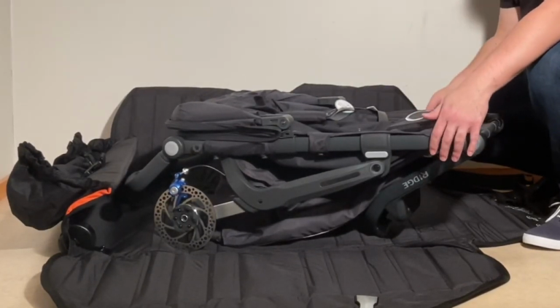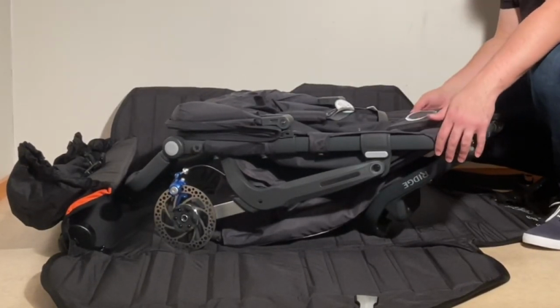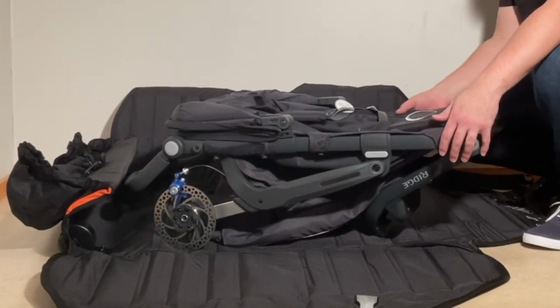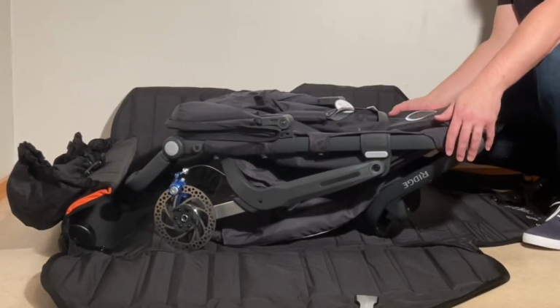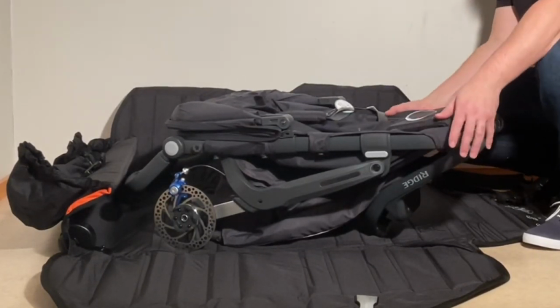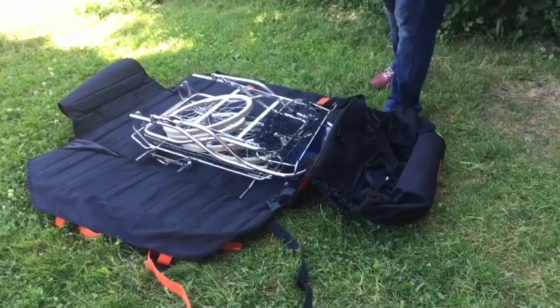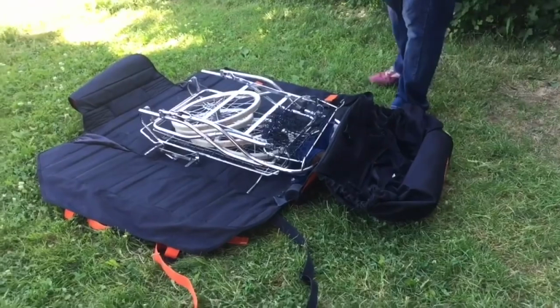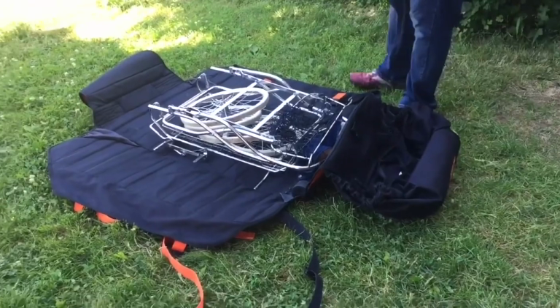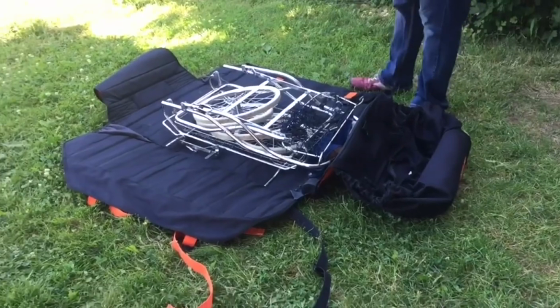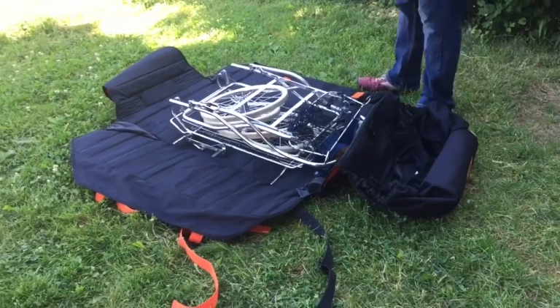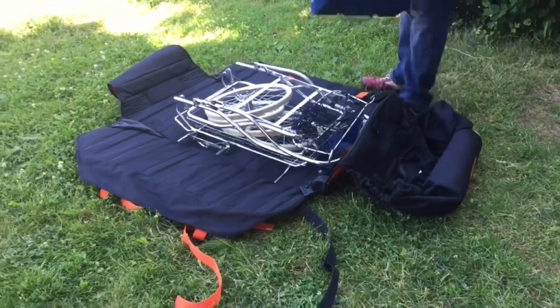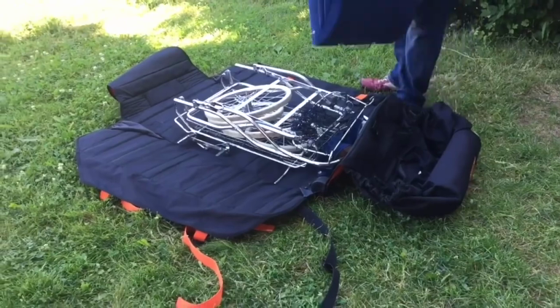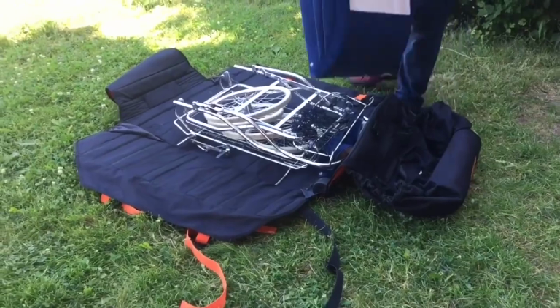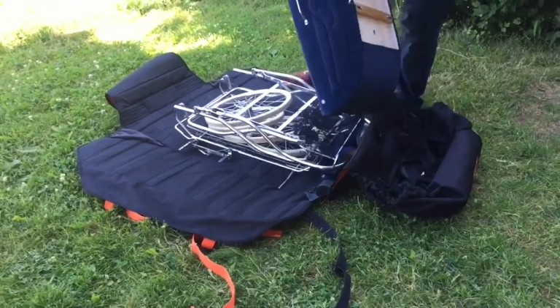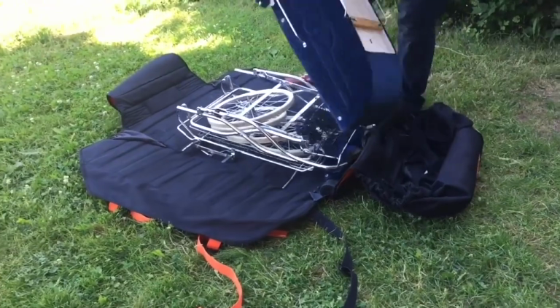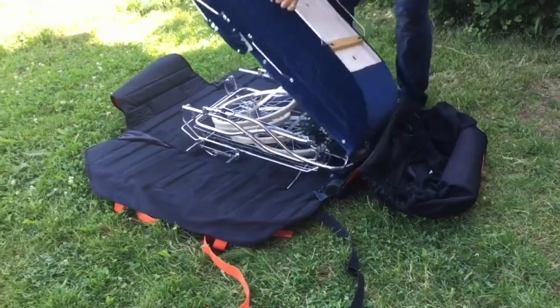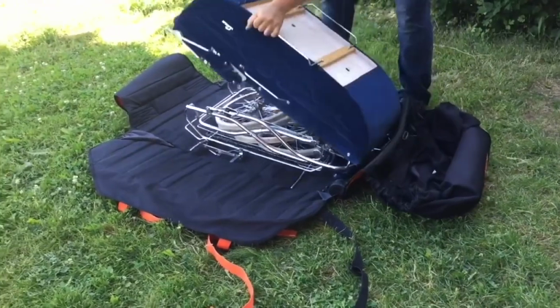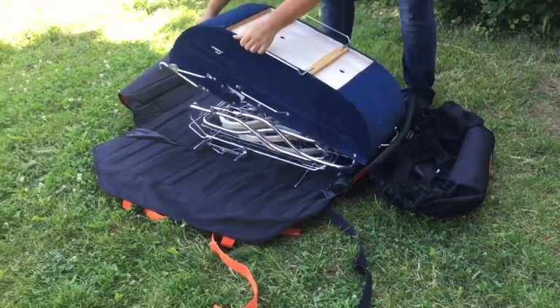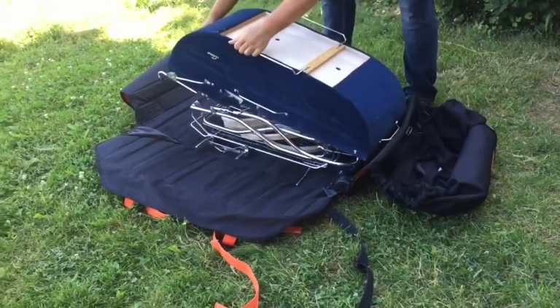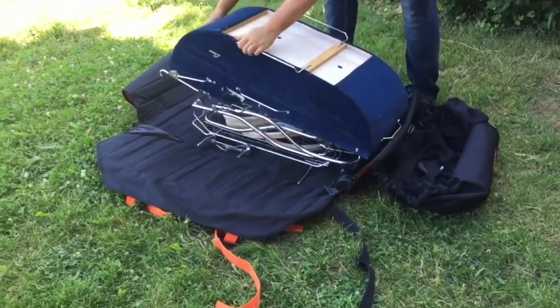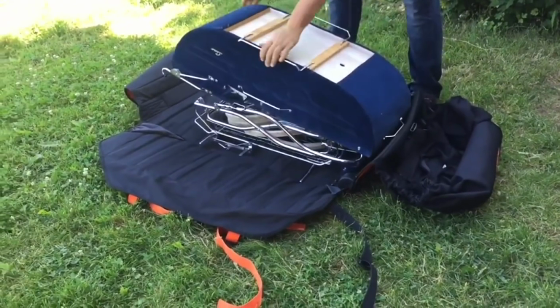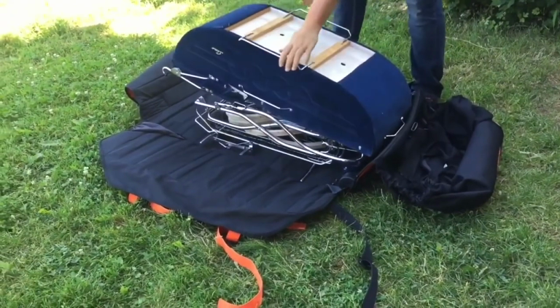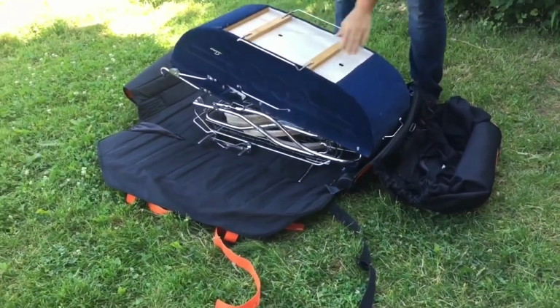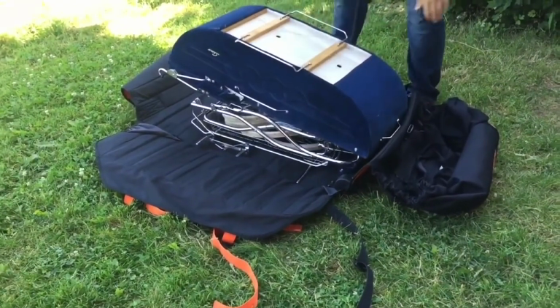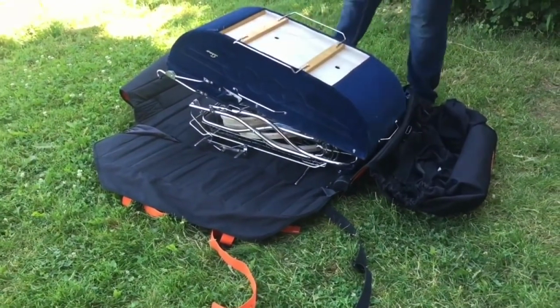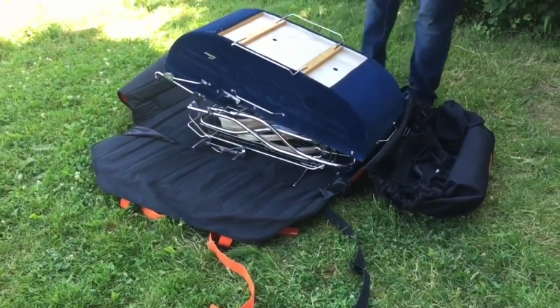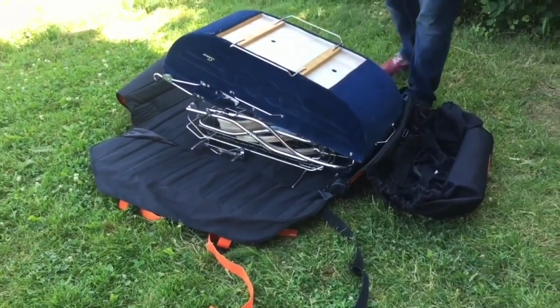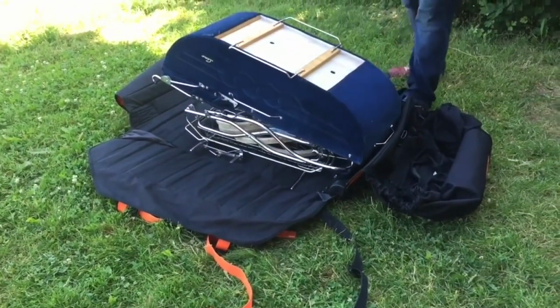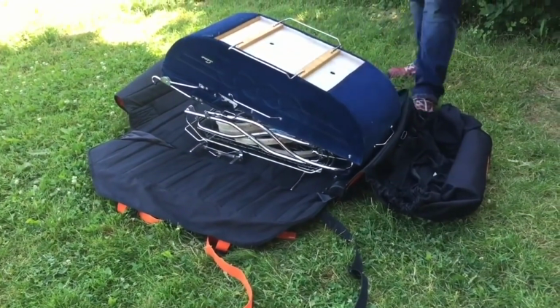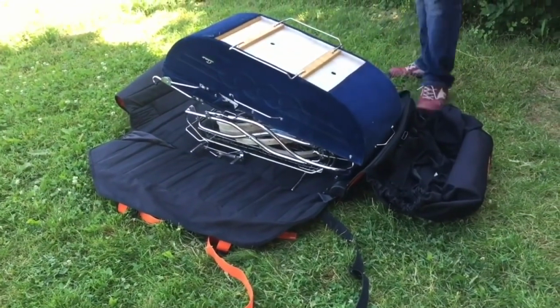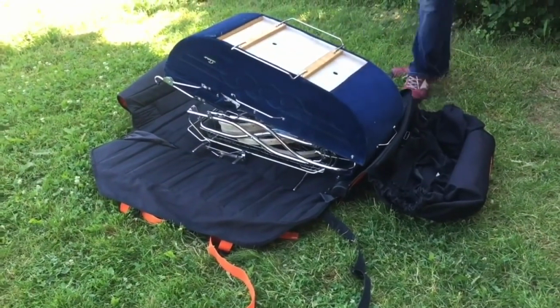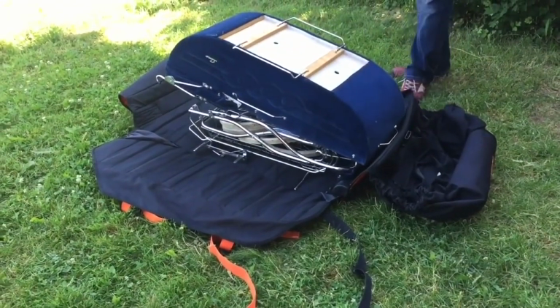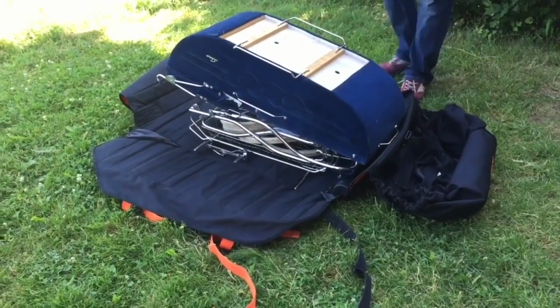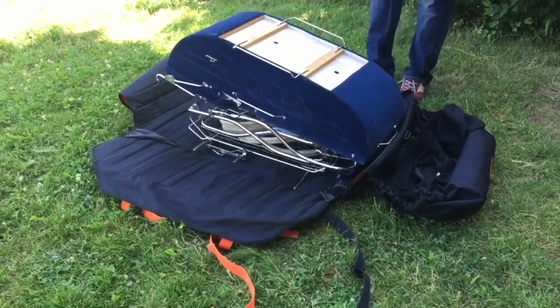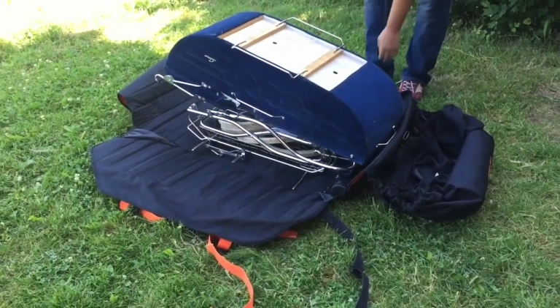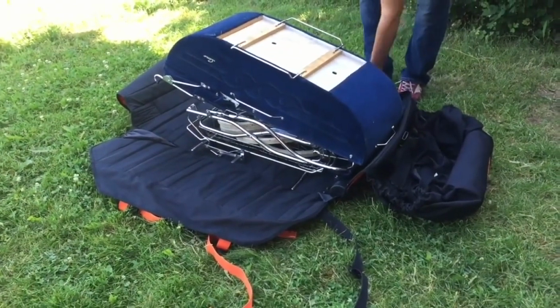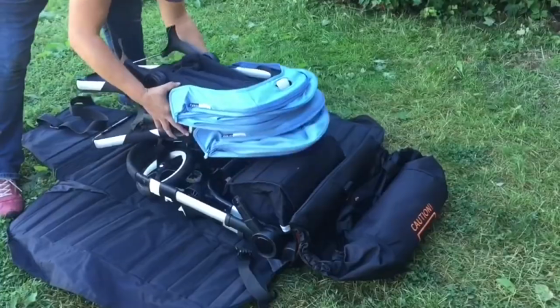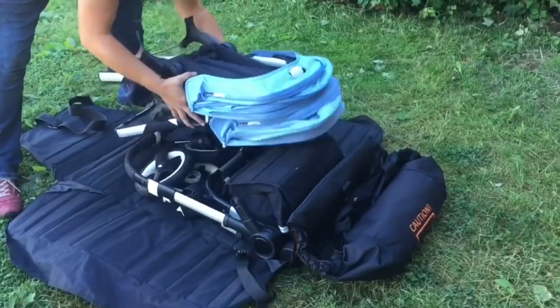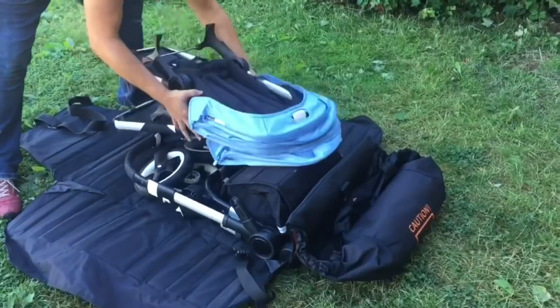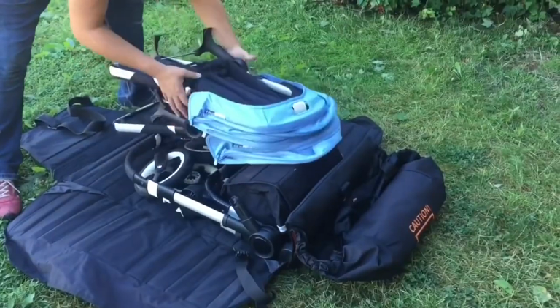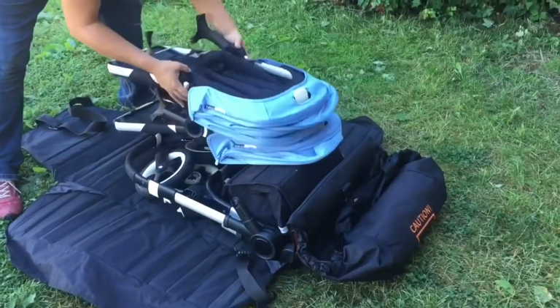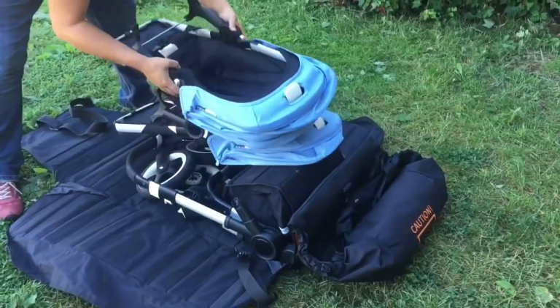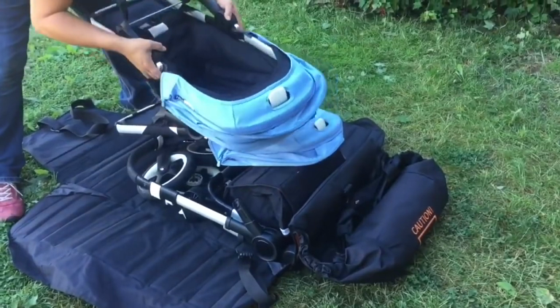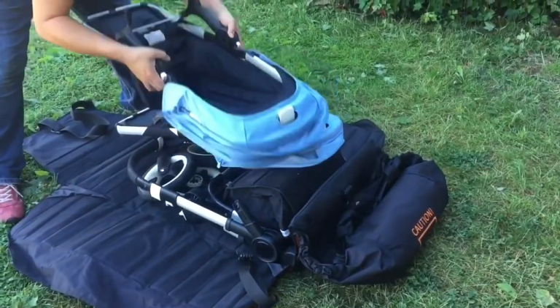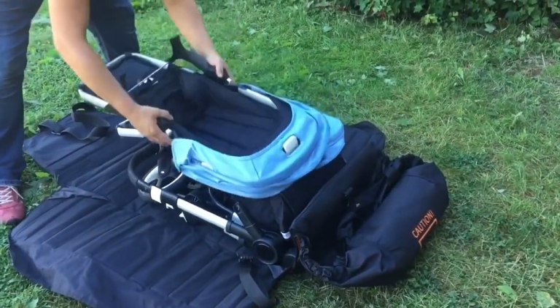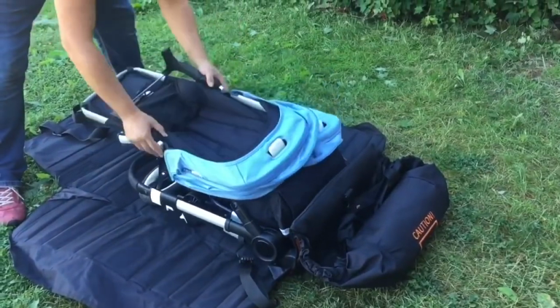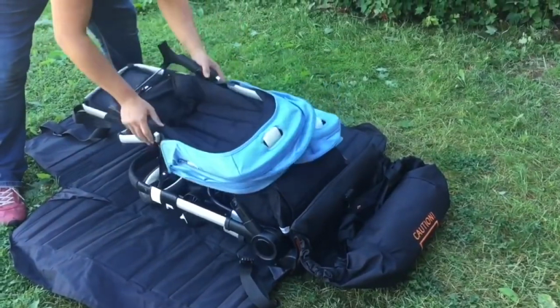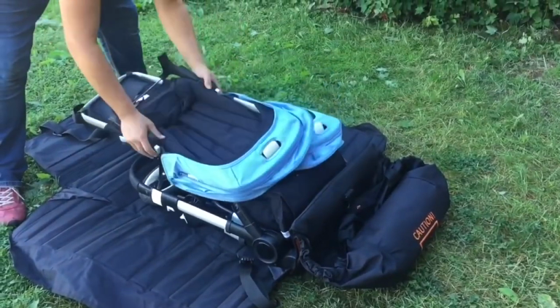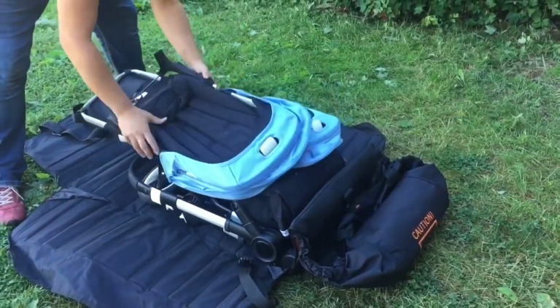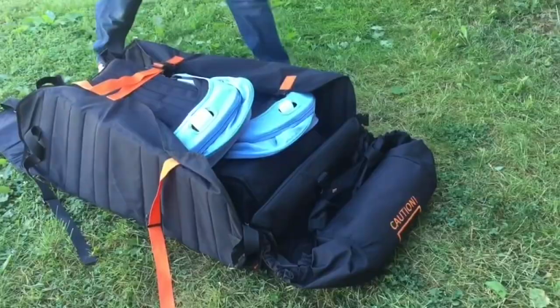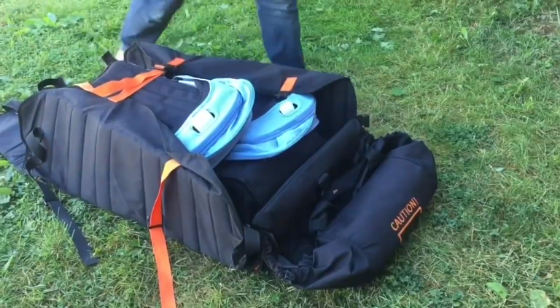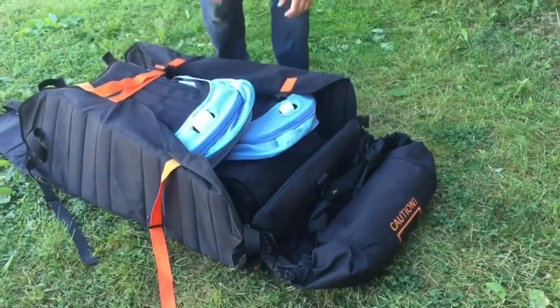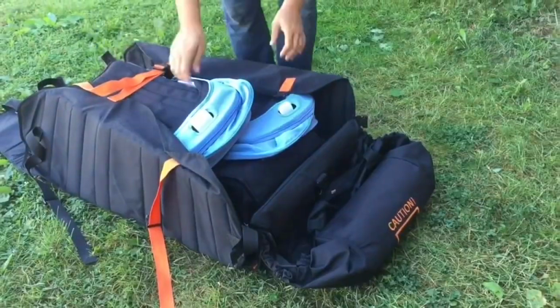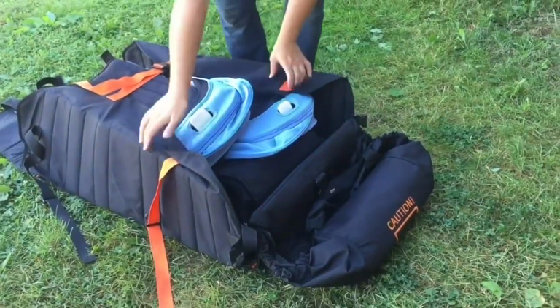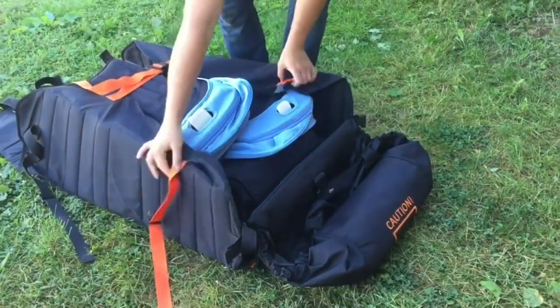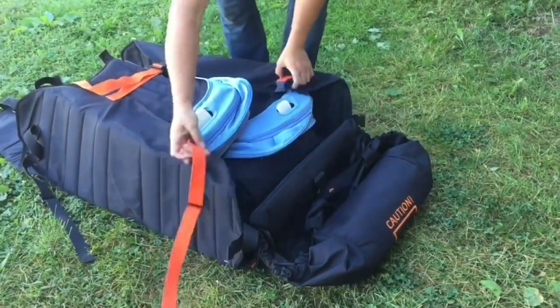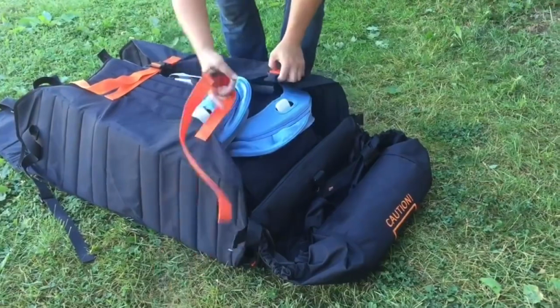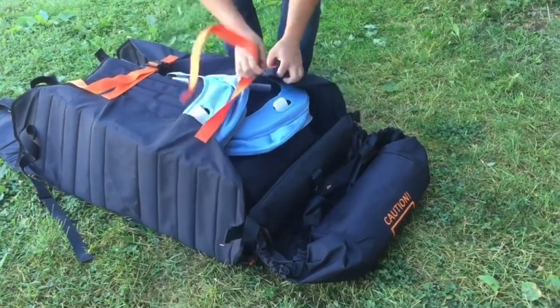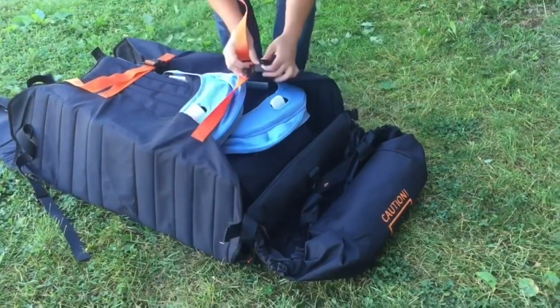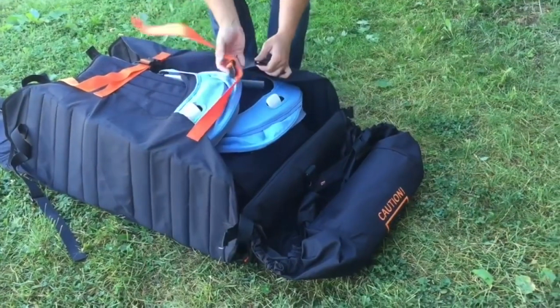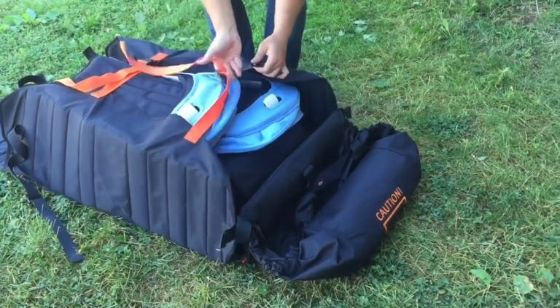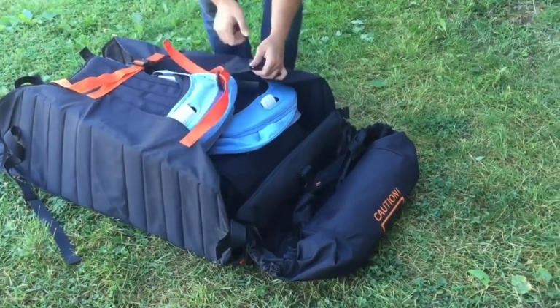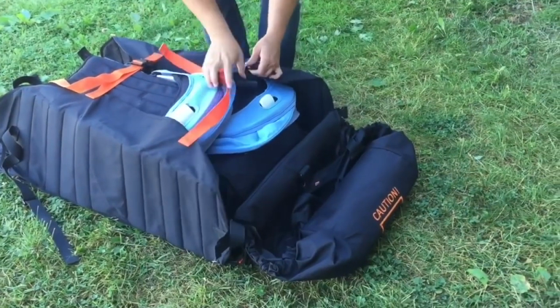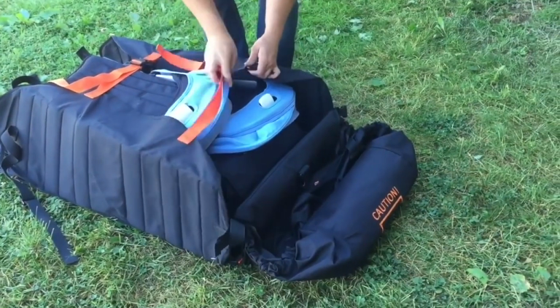In fact, I have yet to find a single one-child model that it can't fit, and I've successfully packed a wide variety of two-child models in it as well.